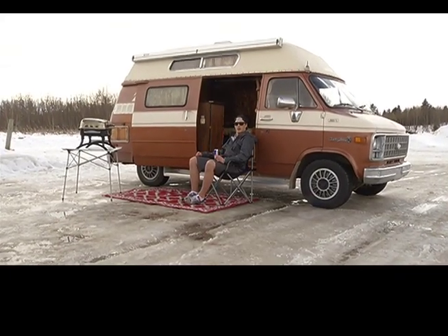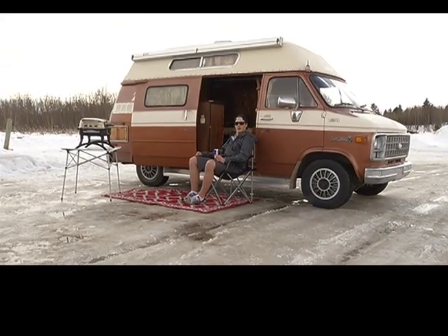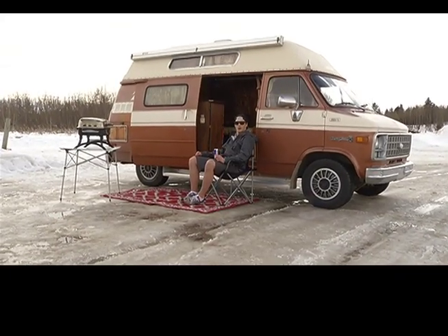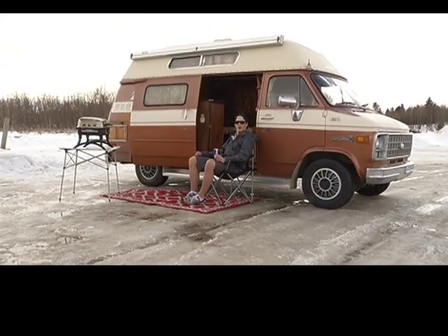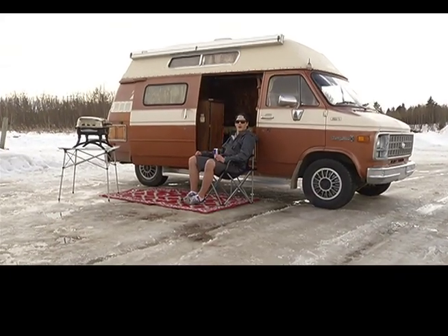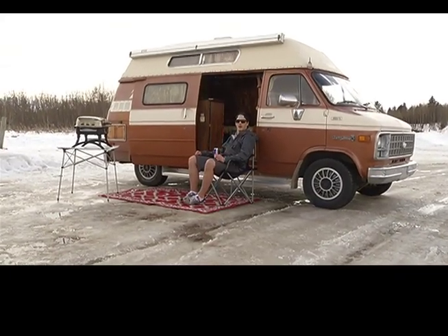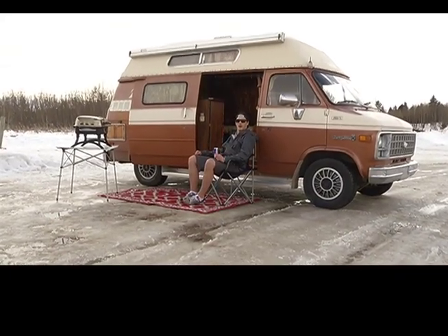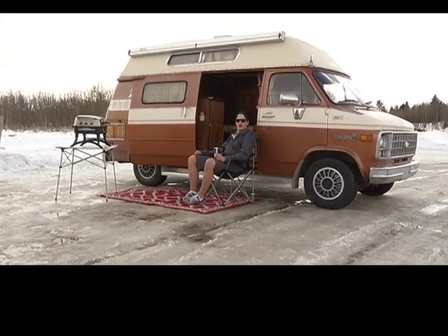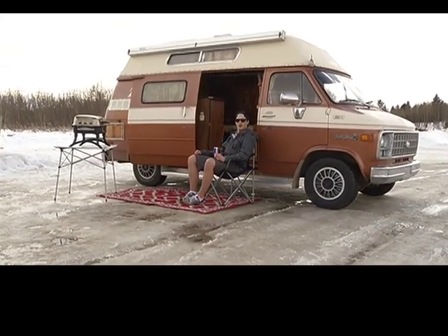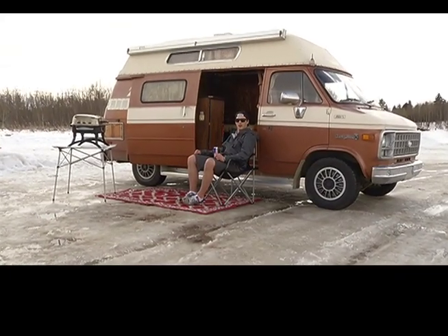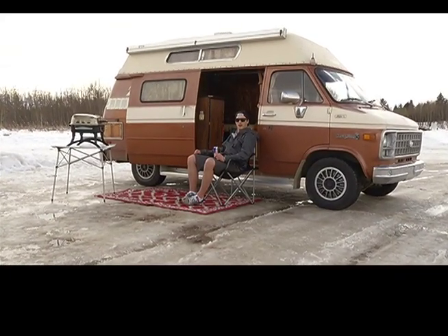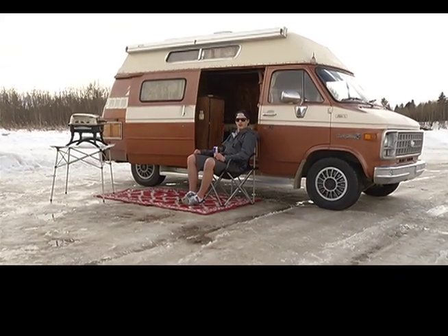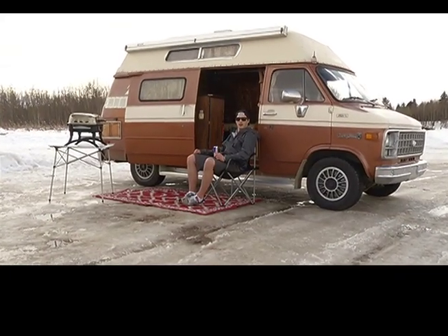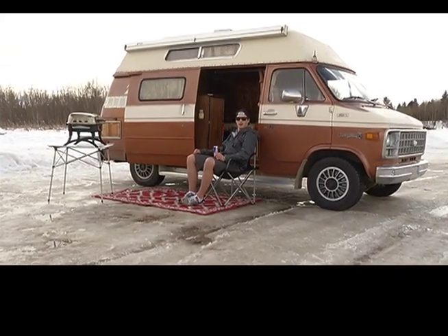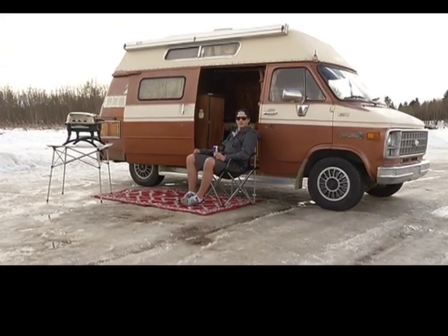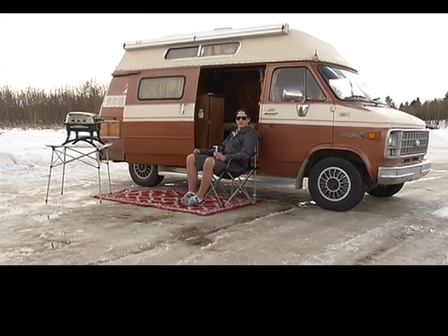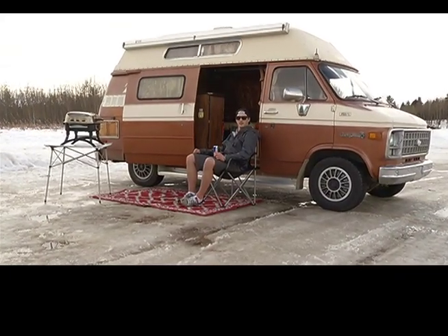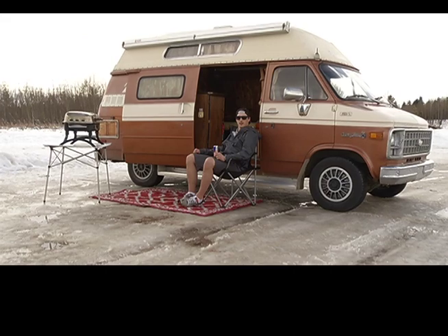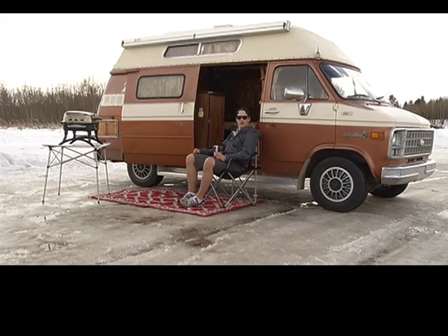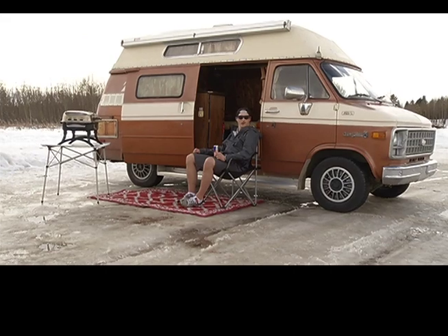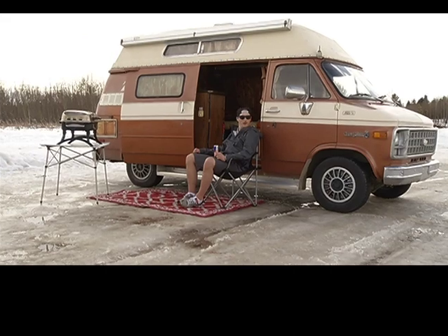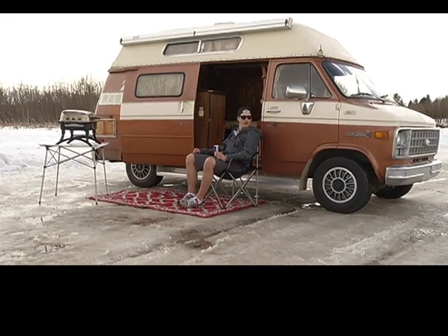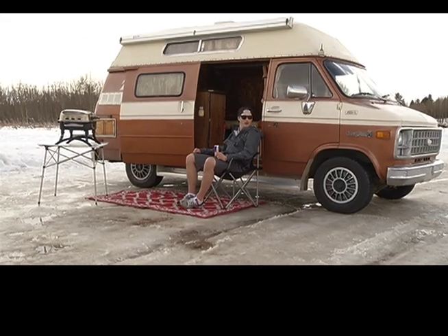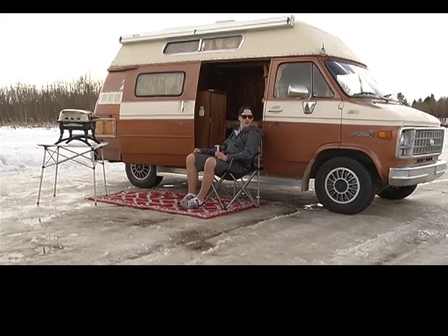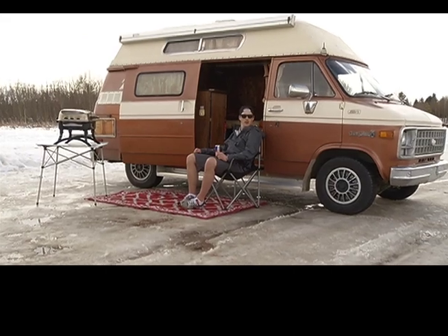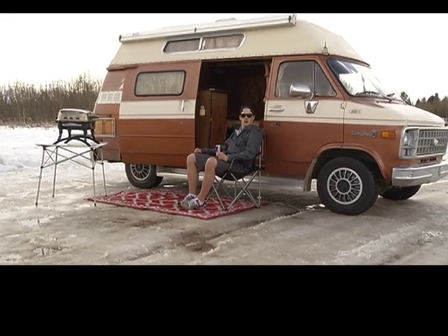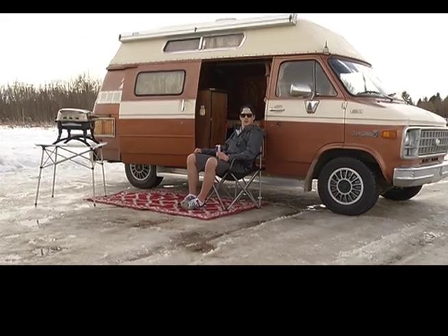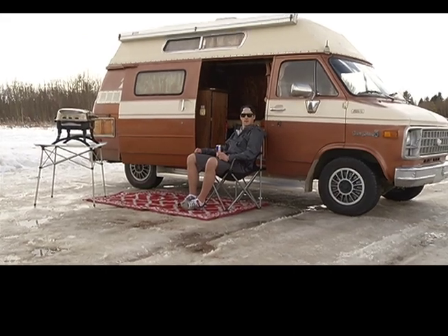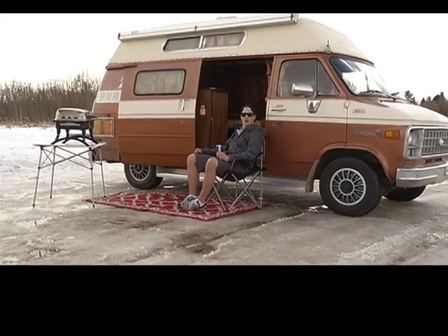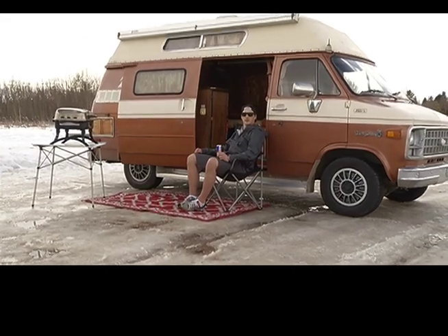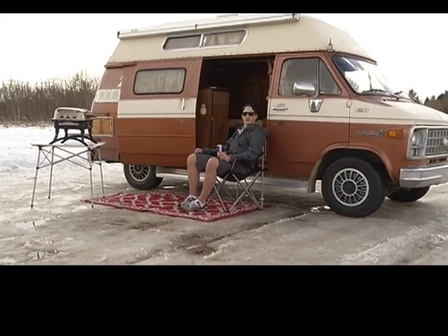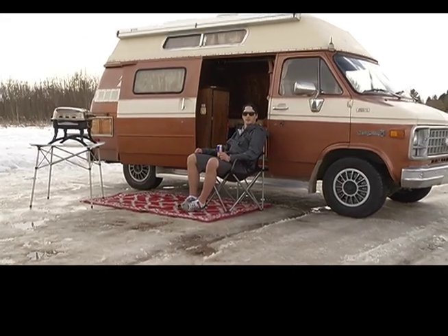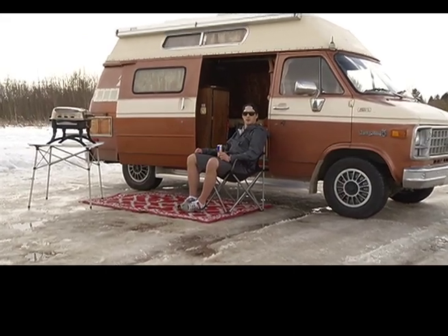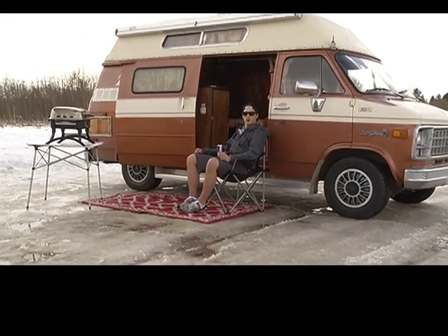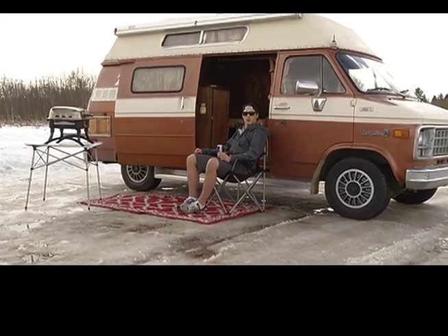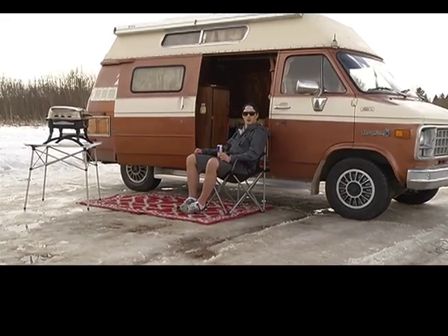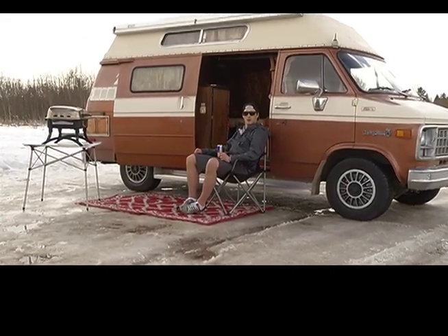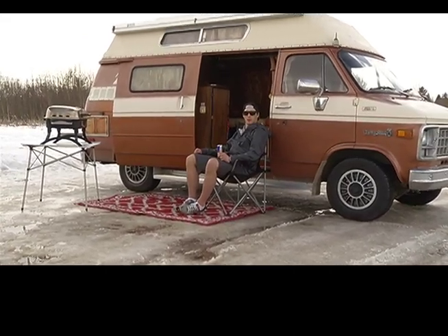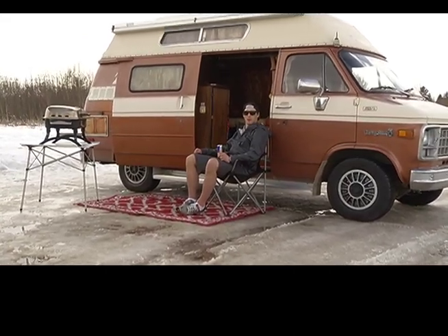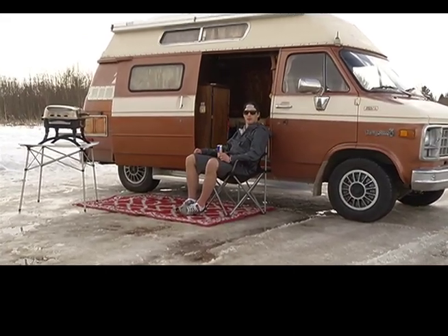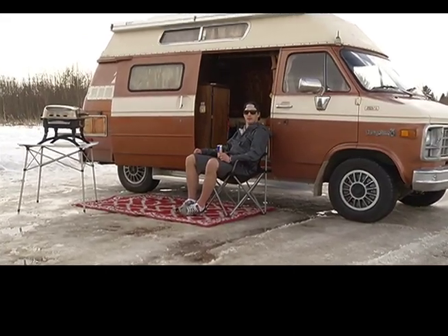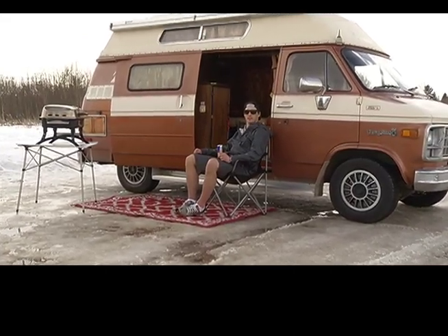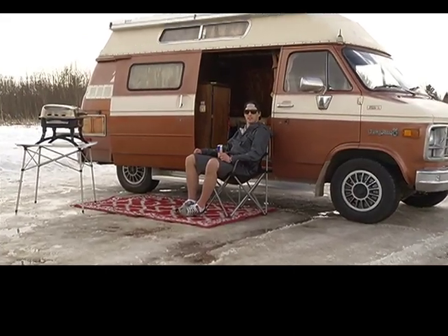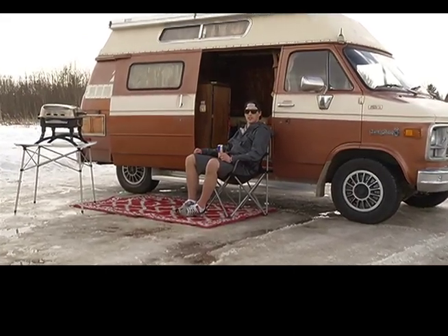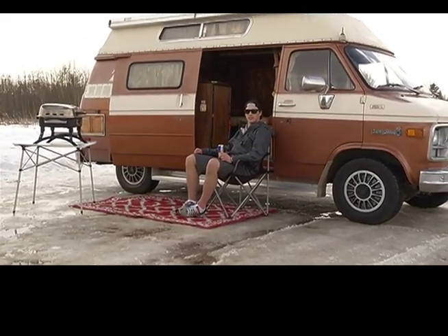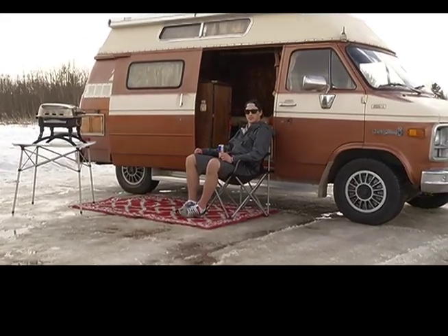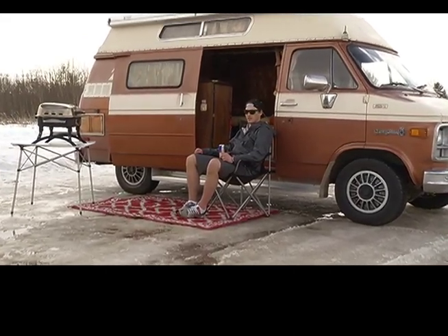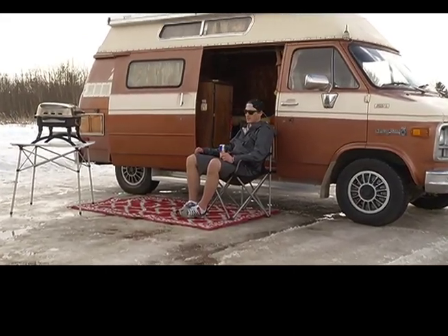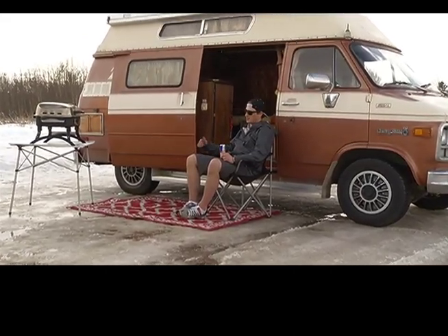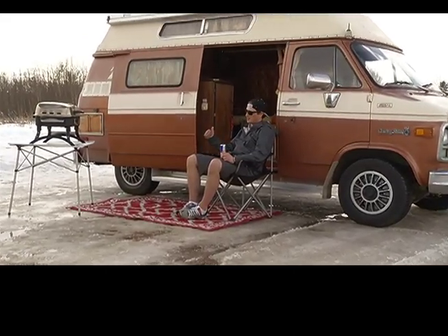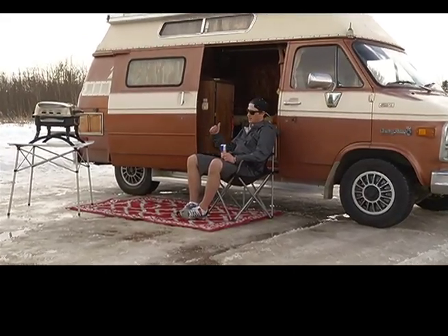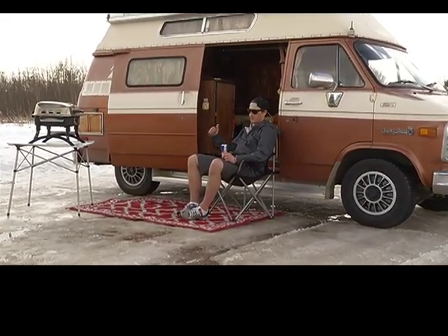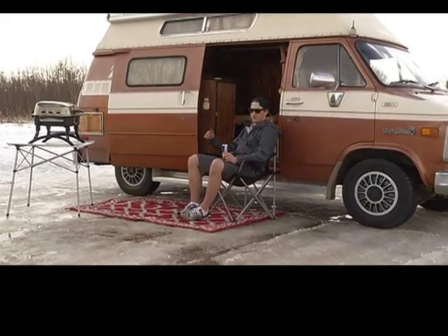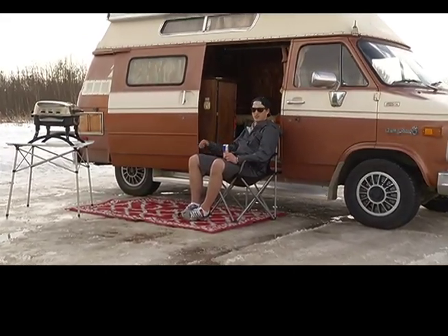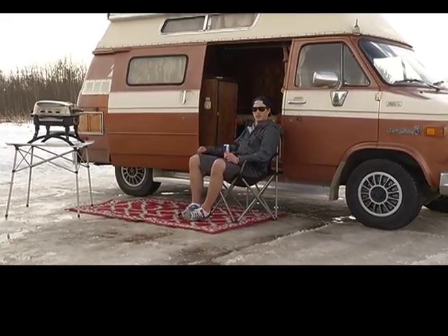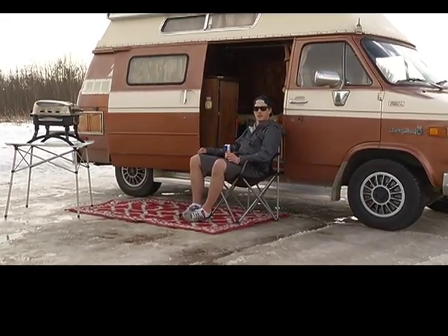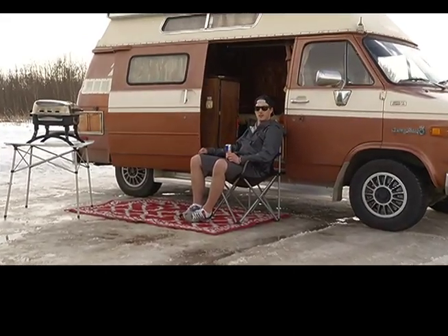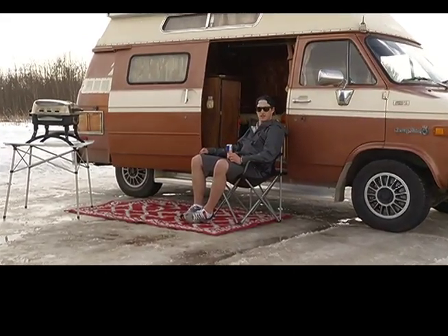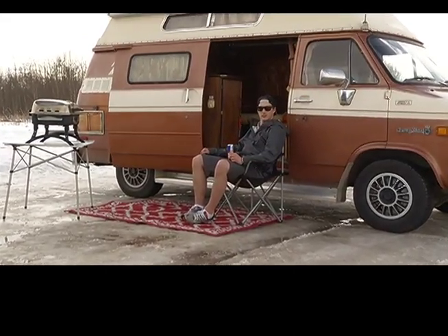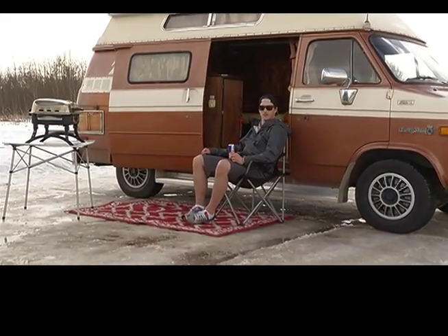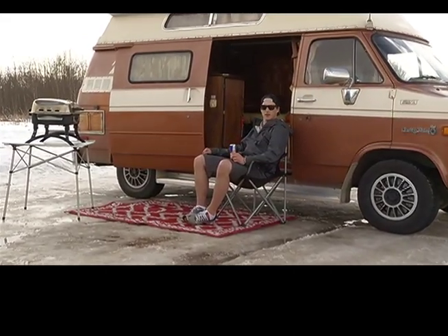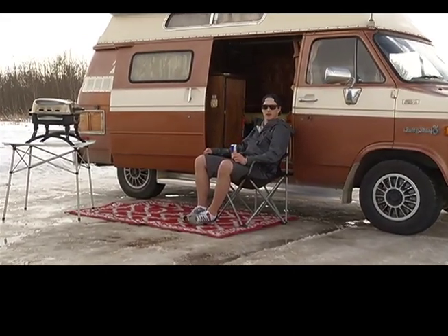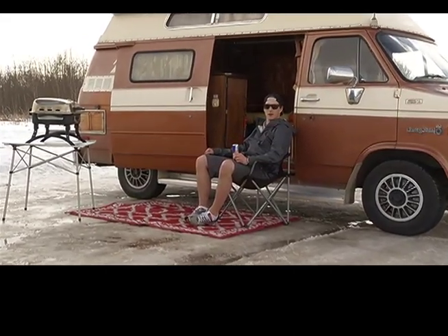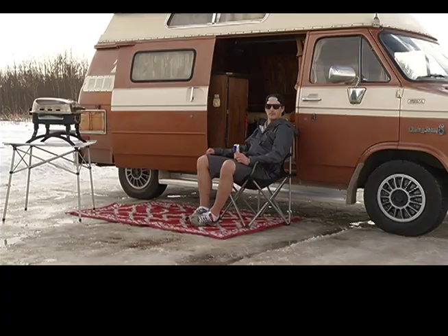Oh, hi there. I didn't see you there. My name is Nick Bell. I'm with the RDC Kings. This year, this is my crib.